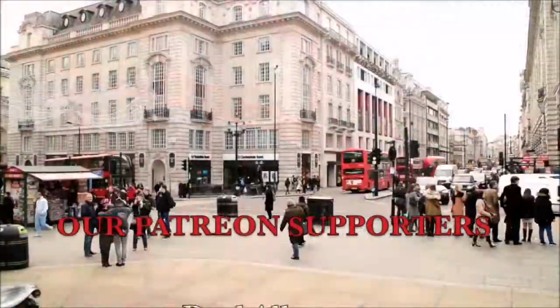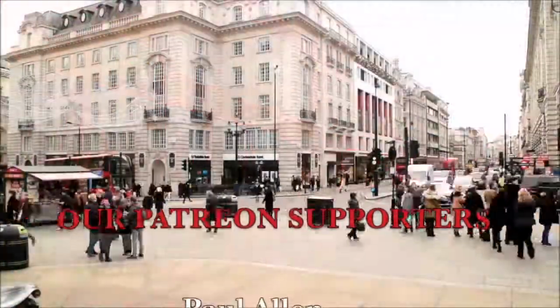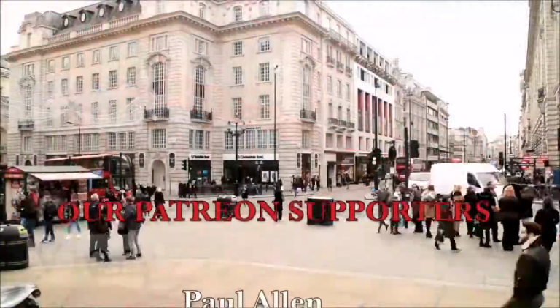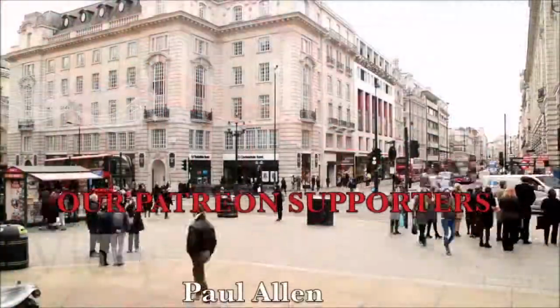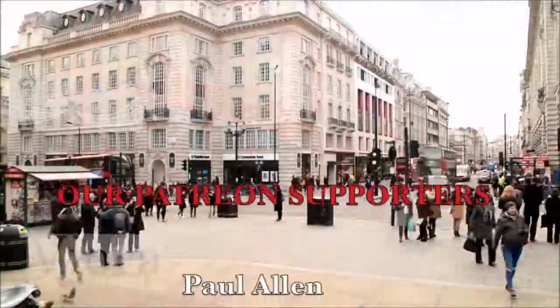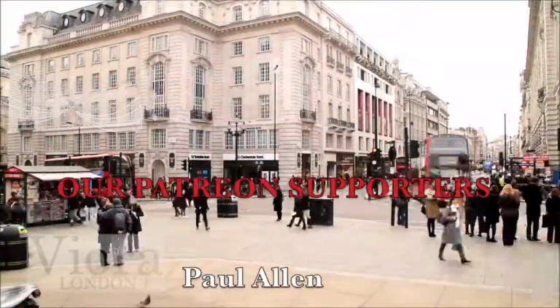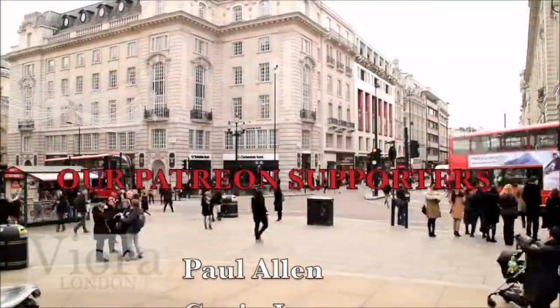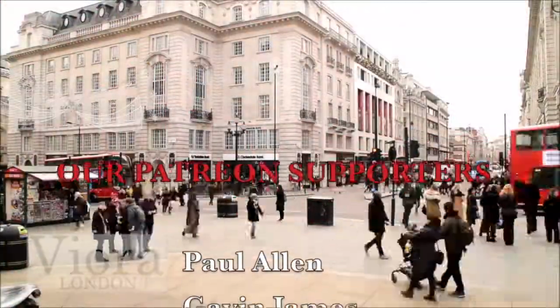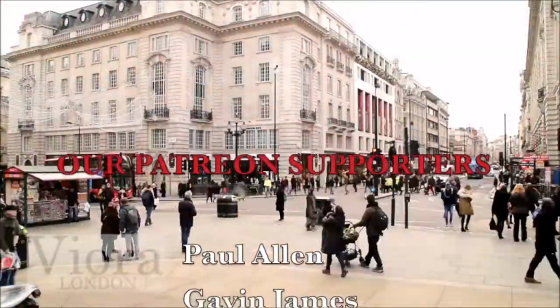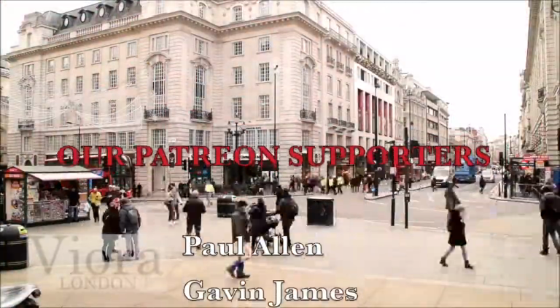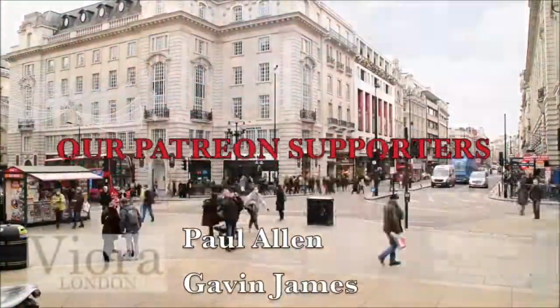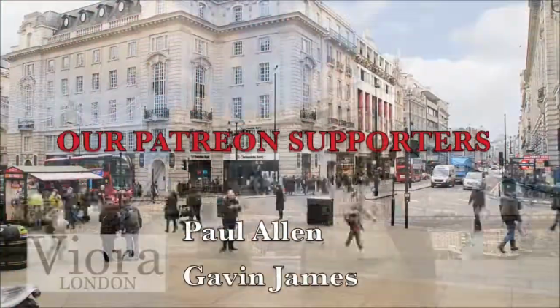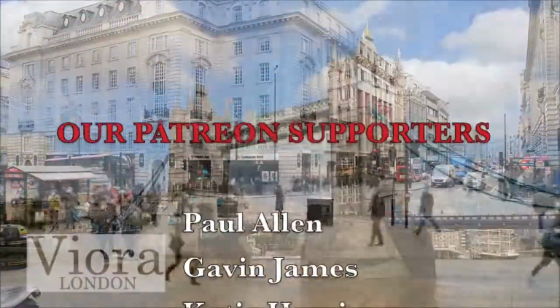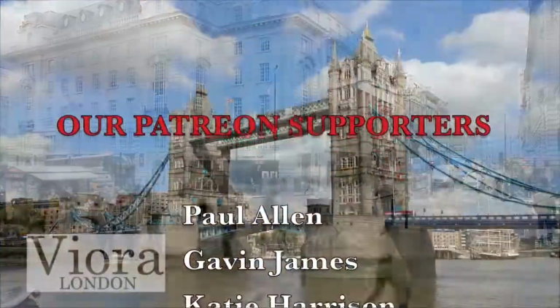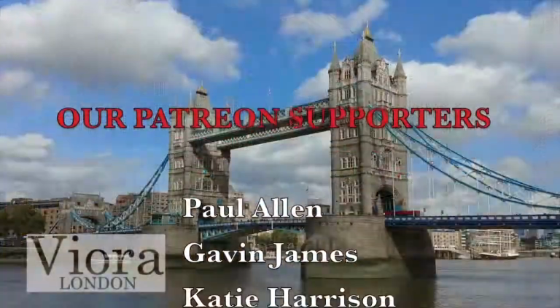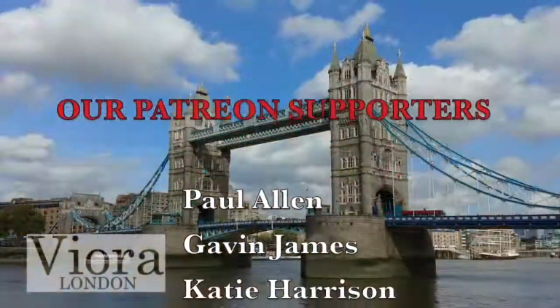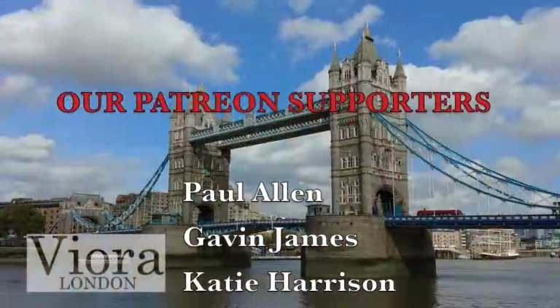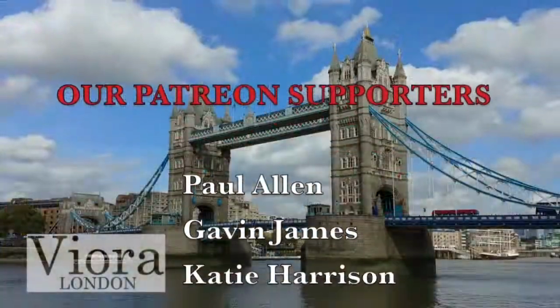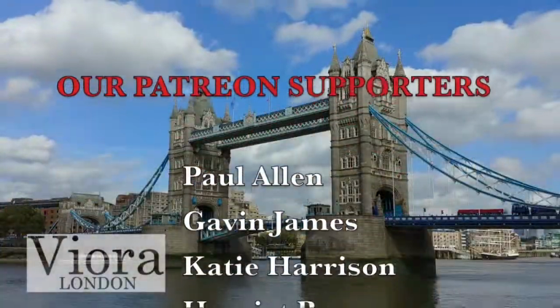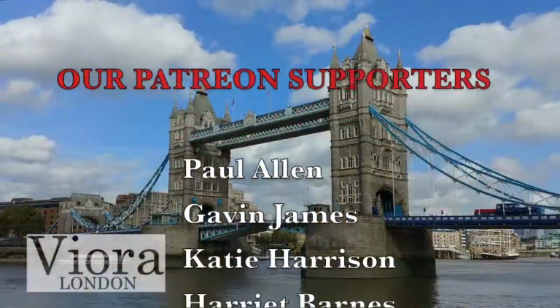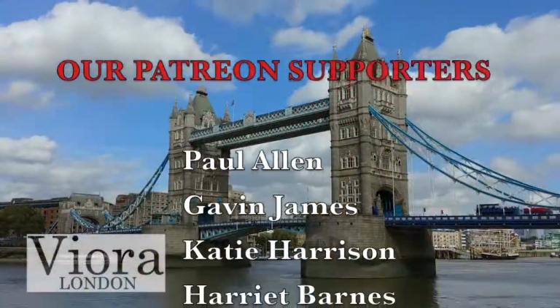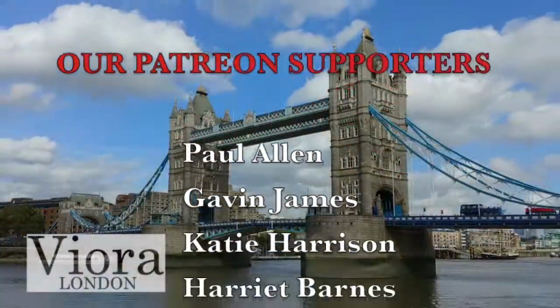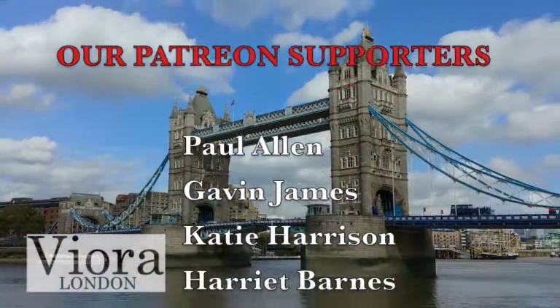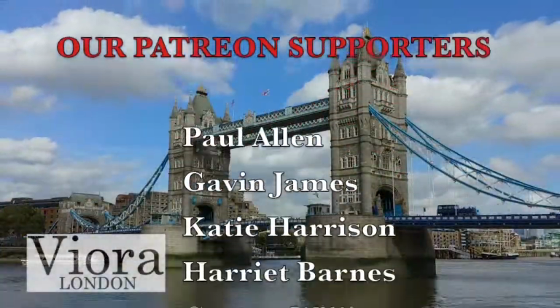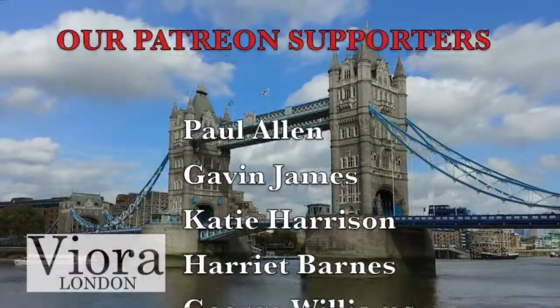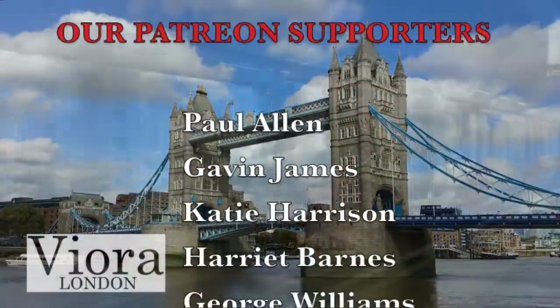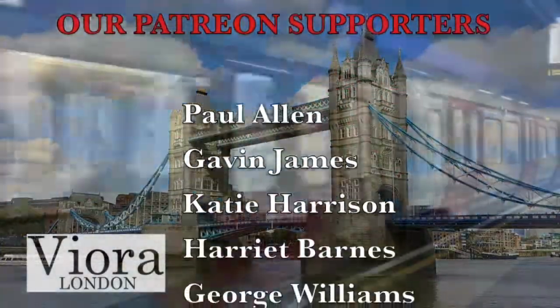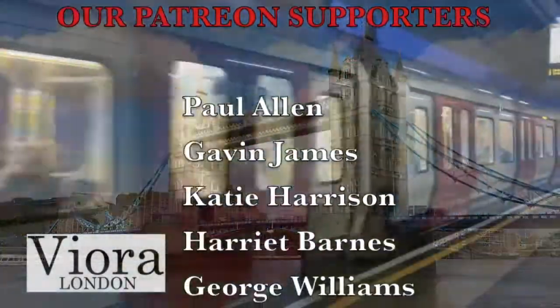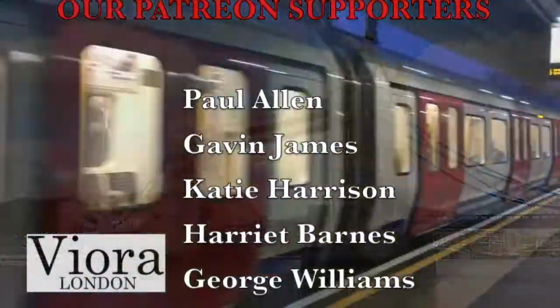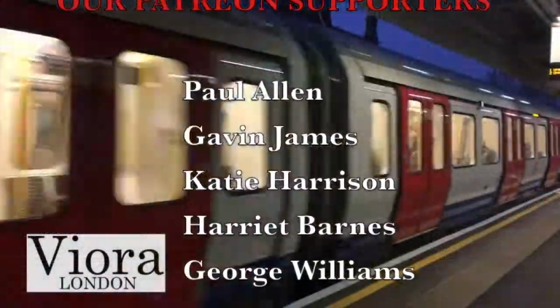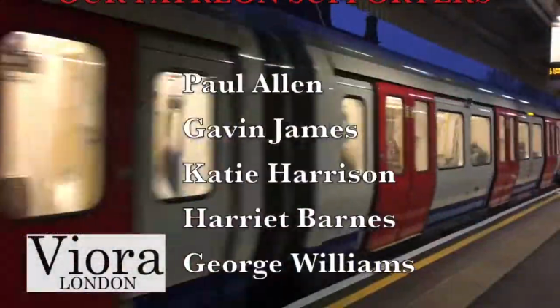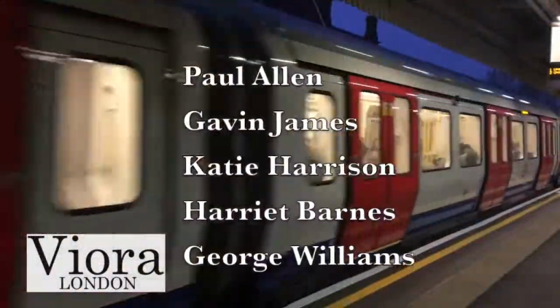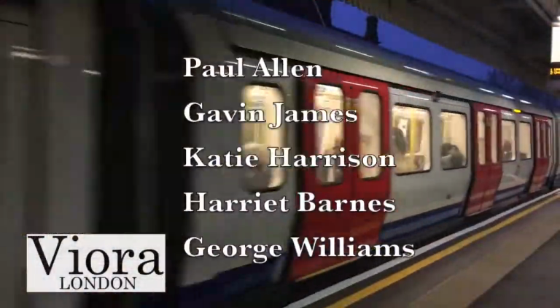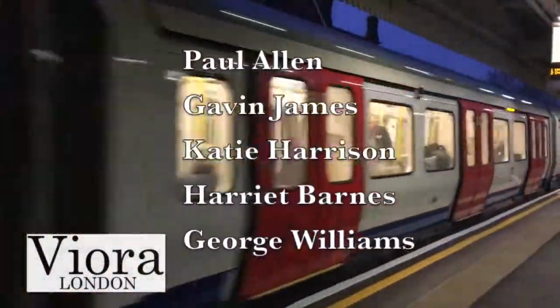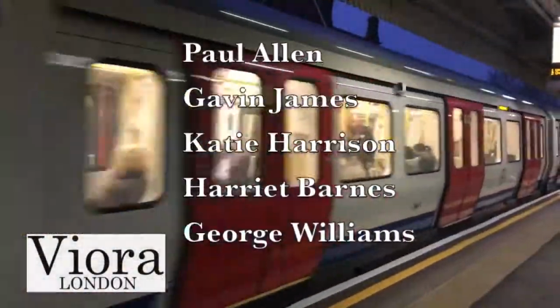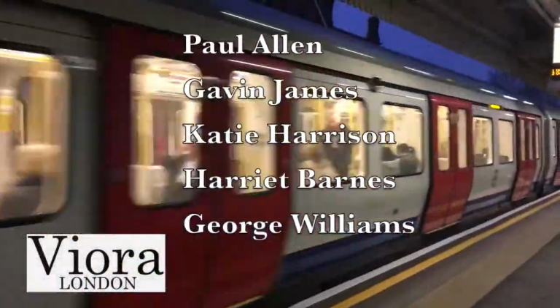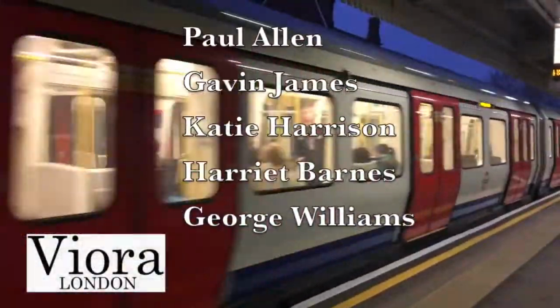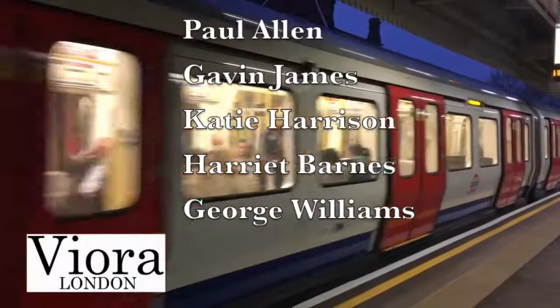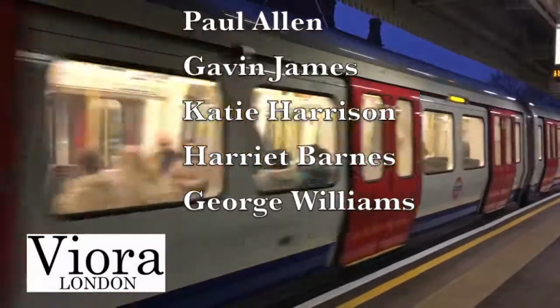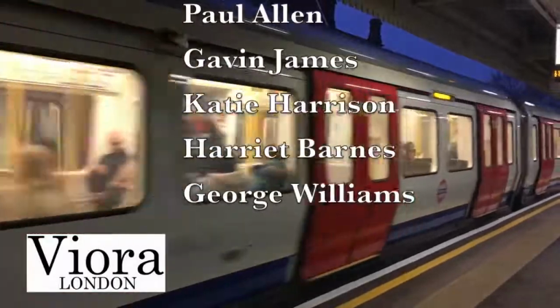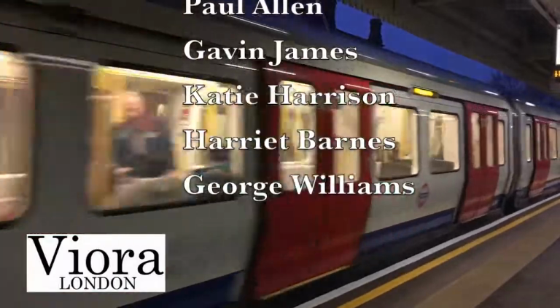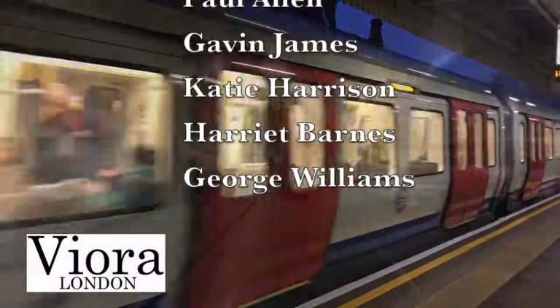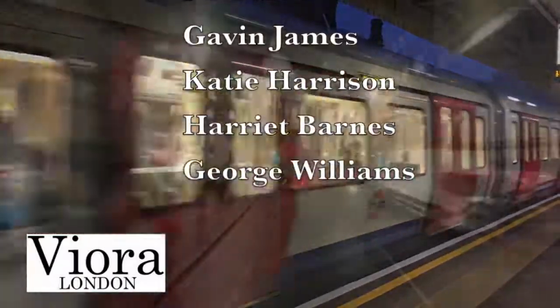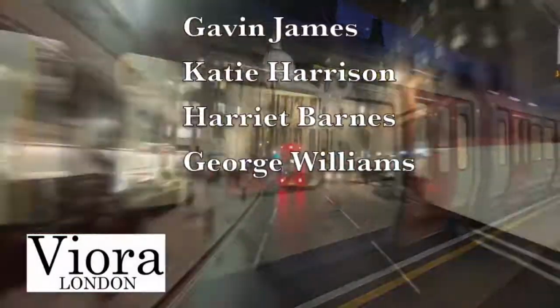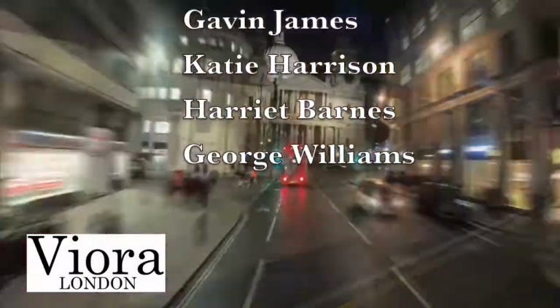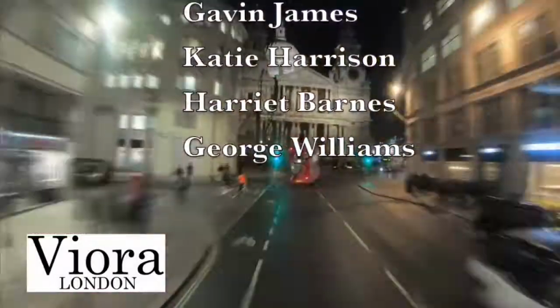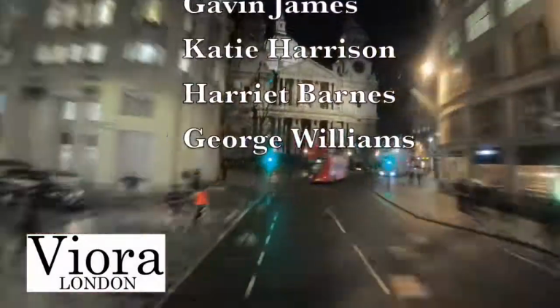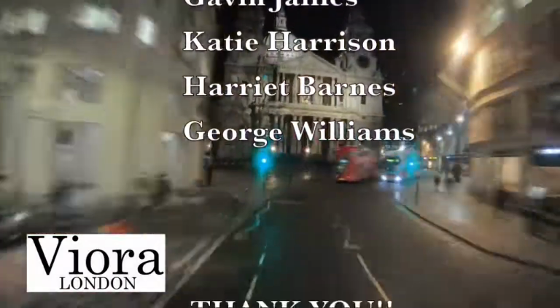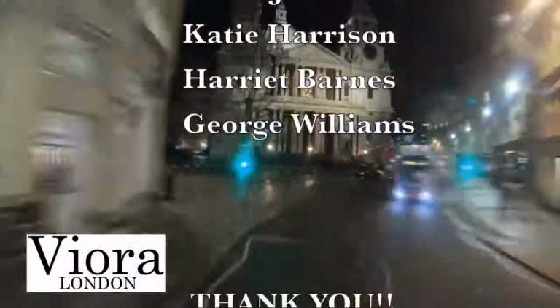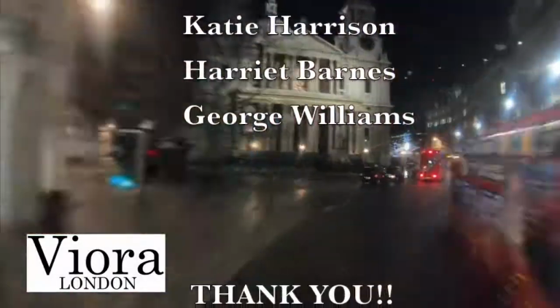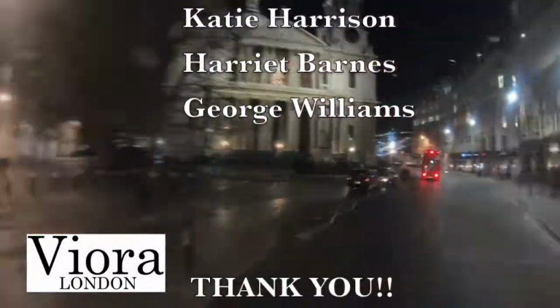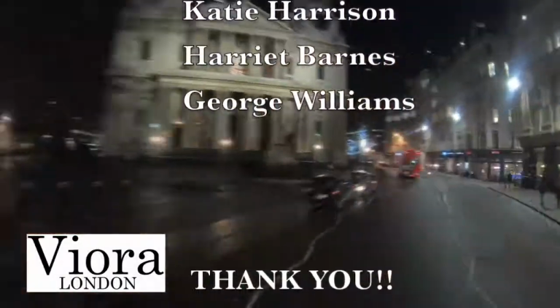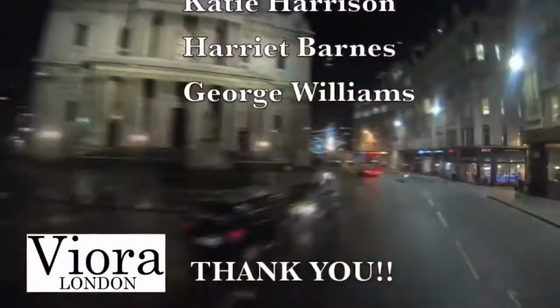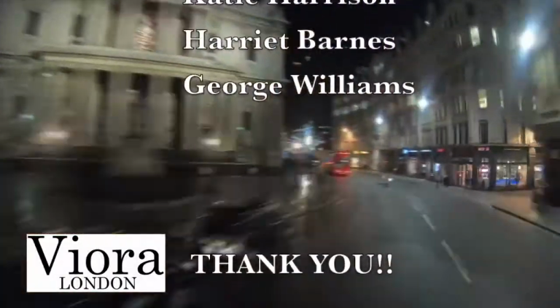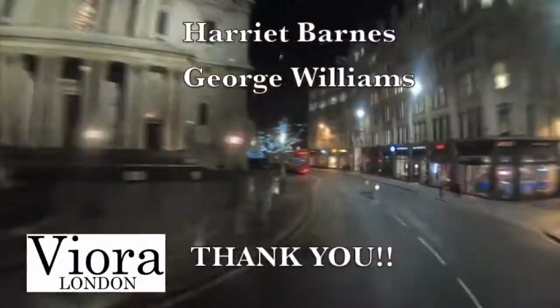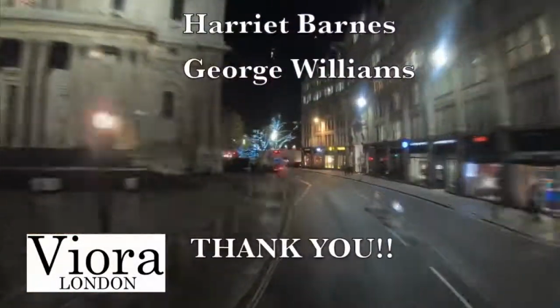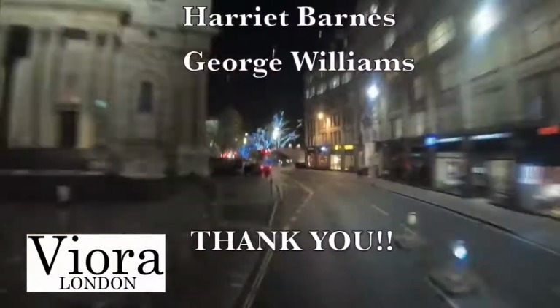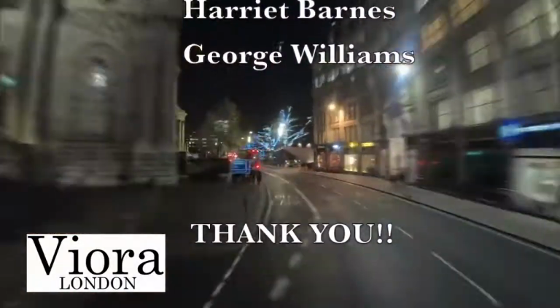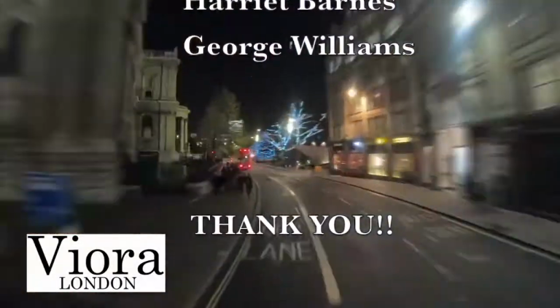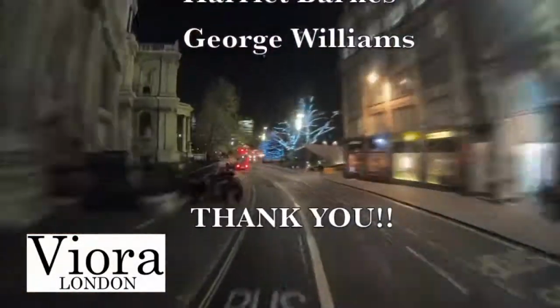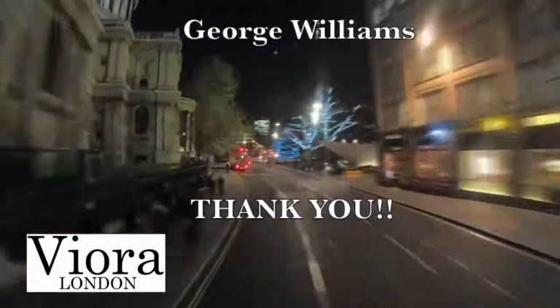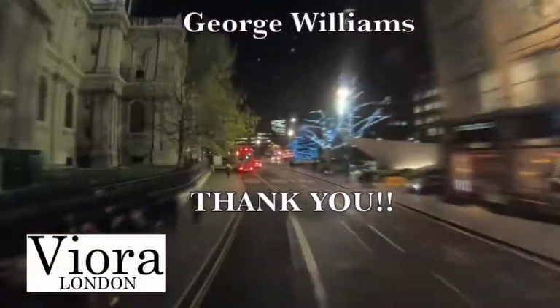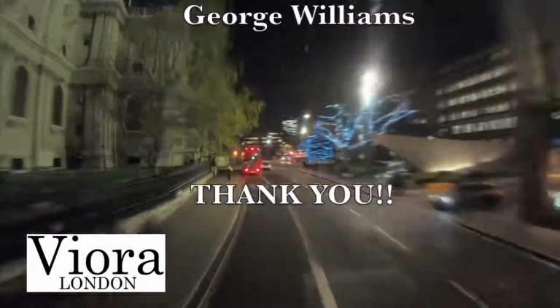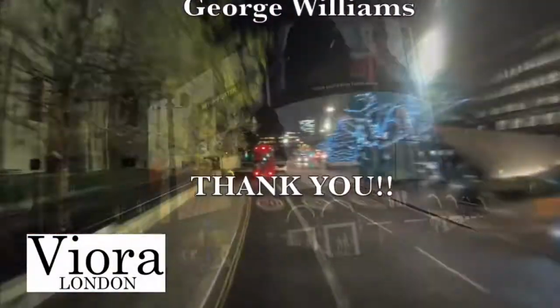That wraps up our video for today. We hope you enjoyed it and we'll see you on the next video. Consider supporting us on Patreon for exclusive behind-the-scenes content, early access to videos, VIP fragrance giveaways and lots more.